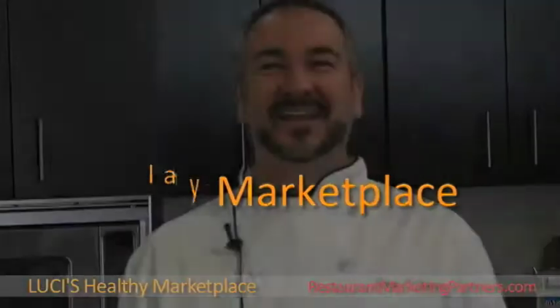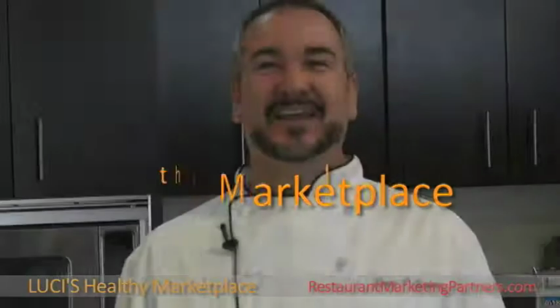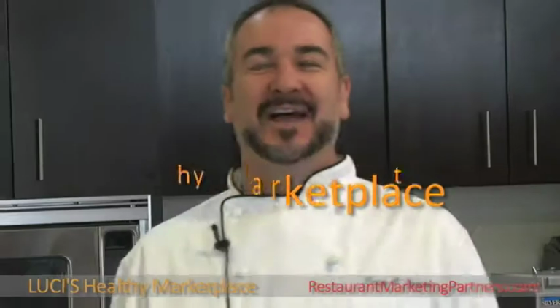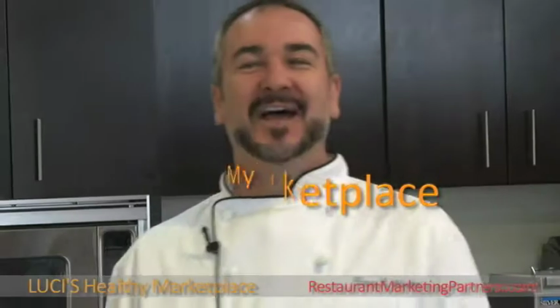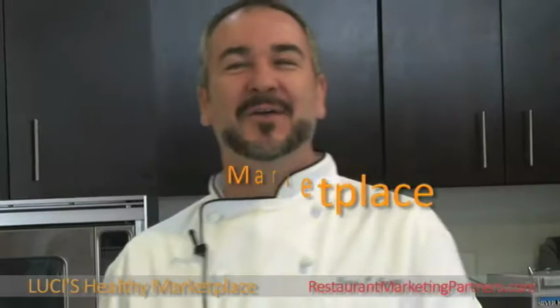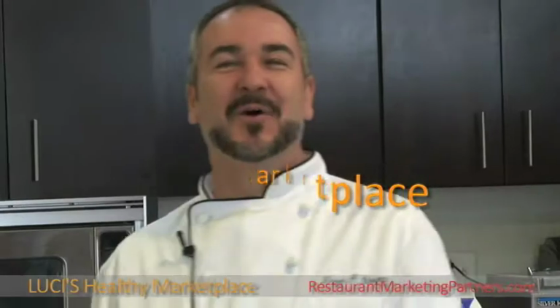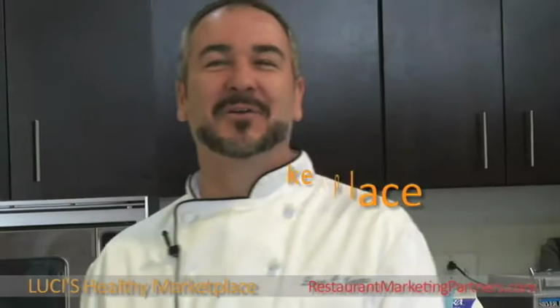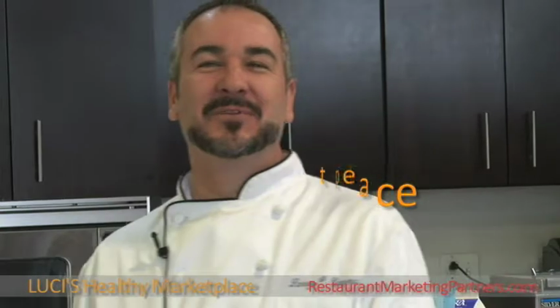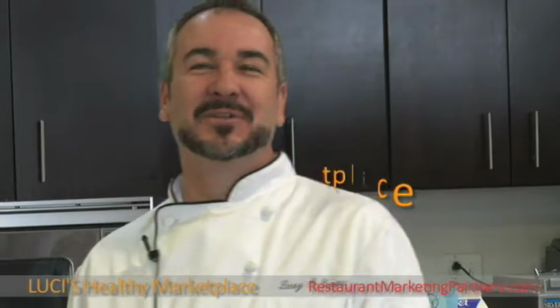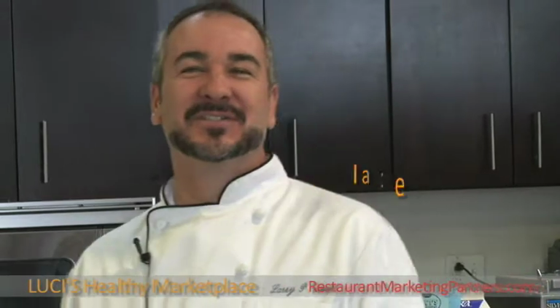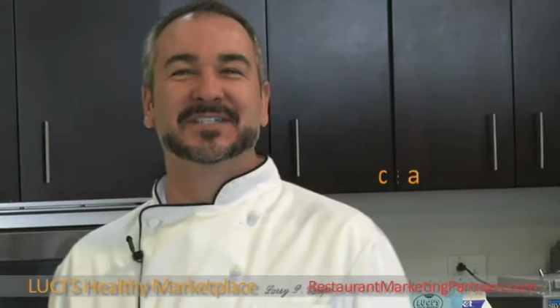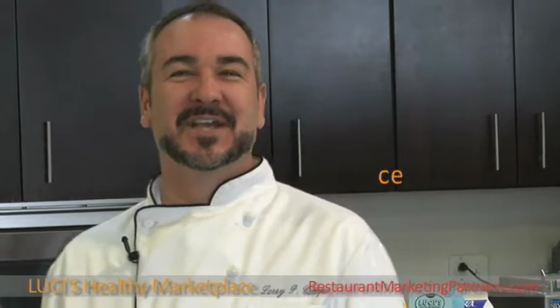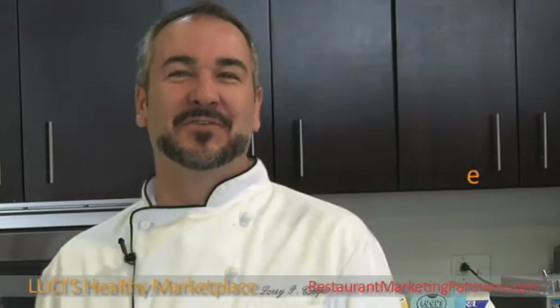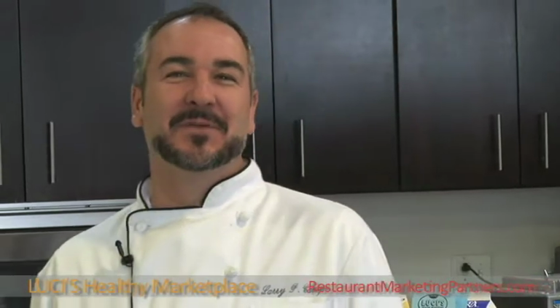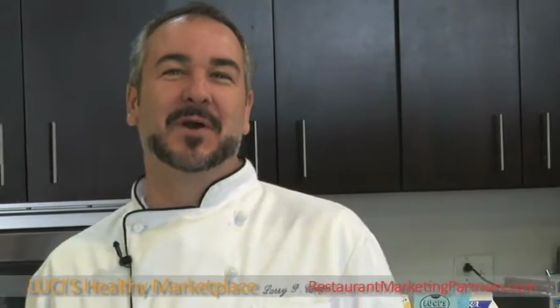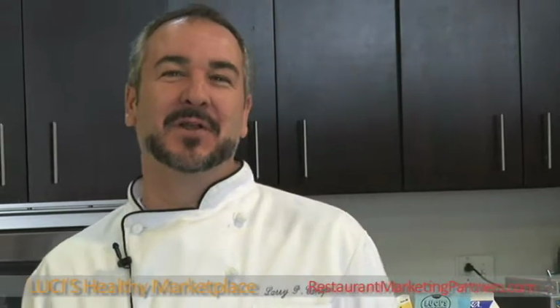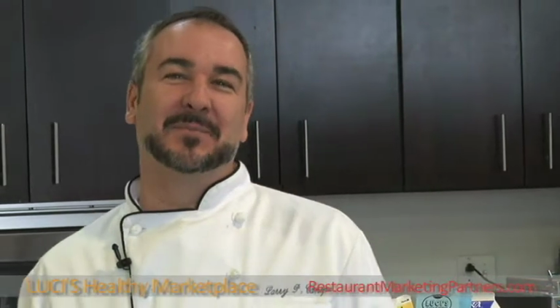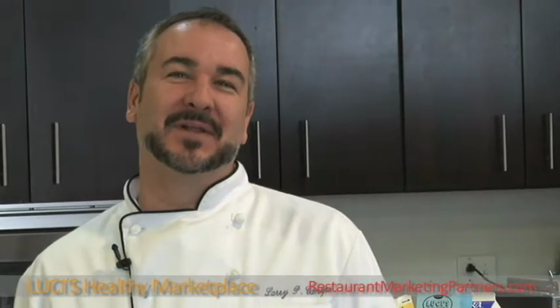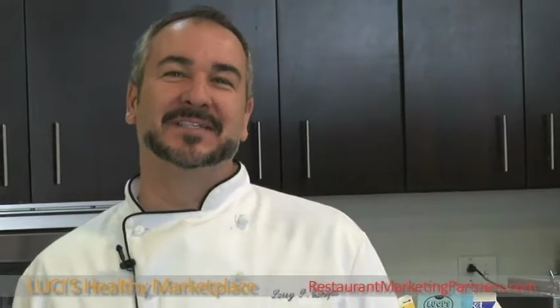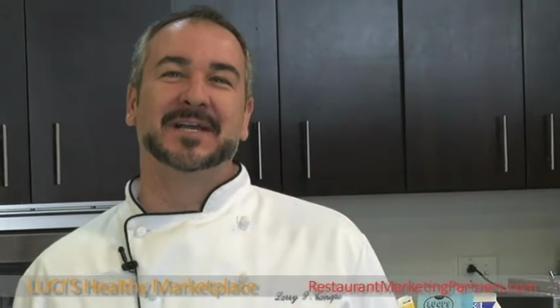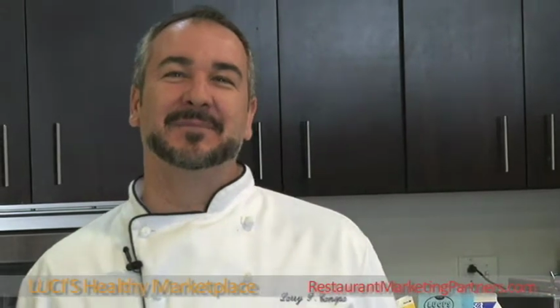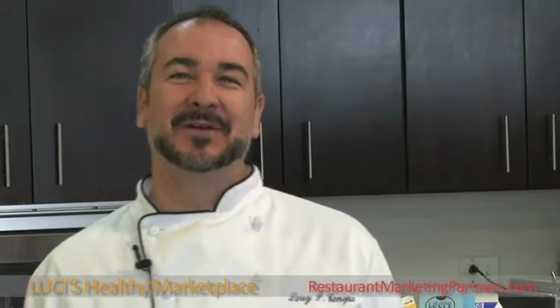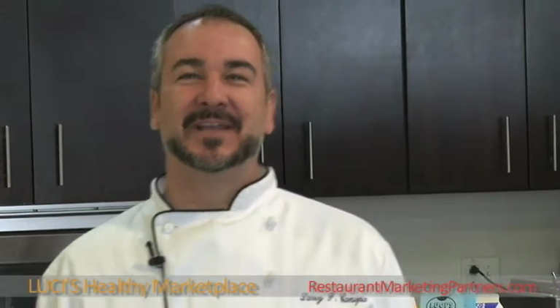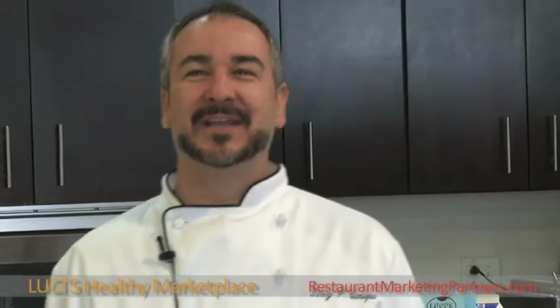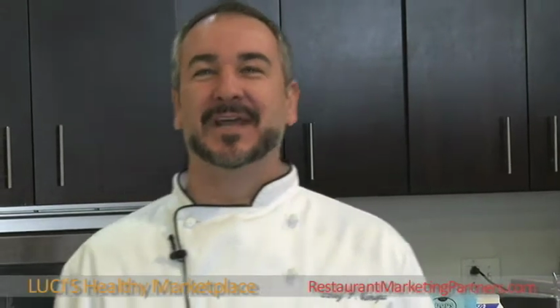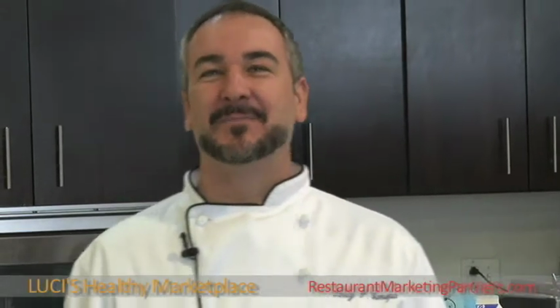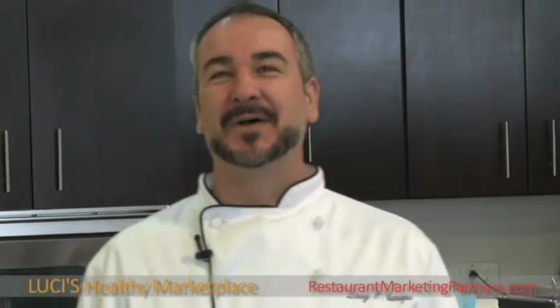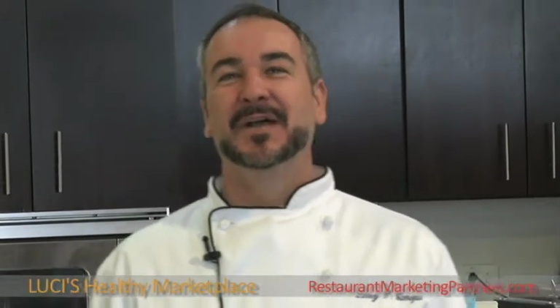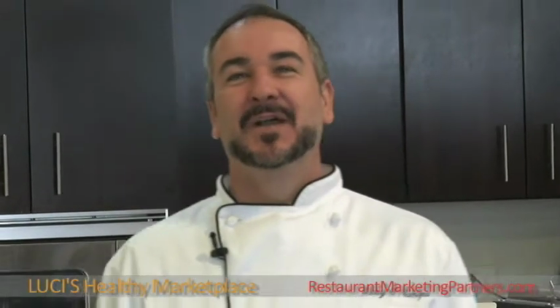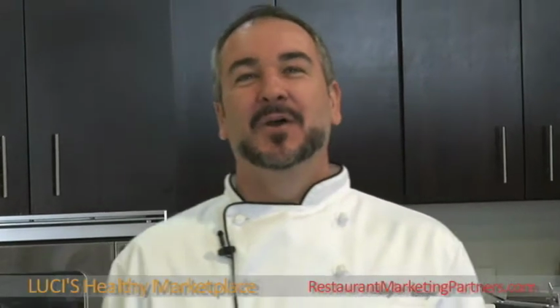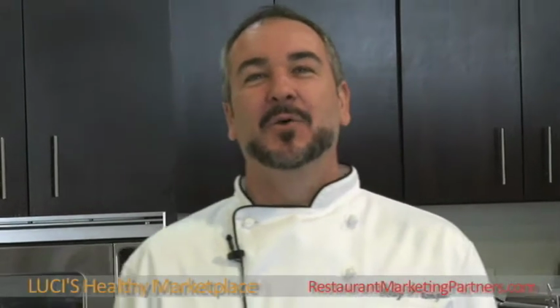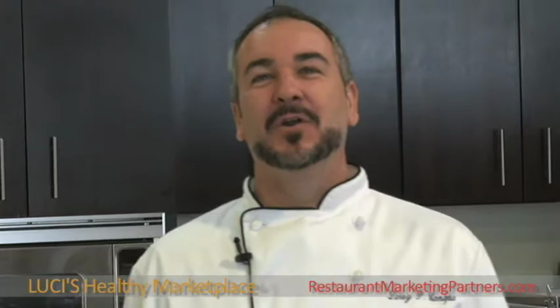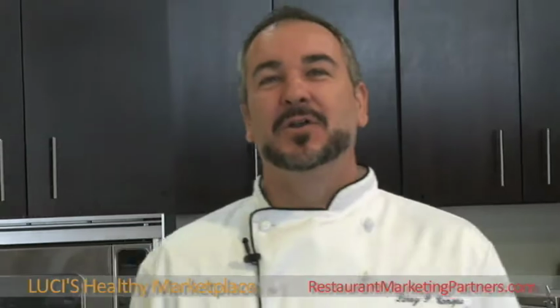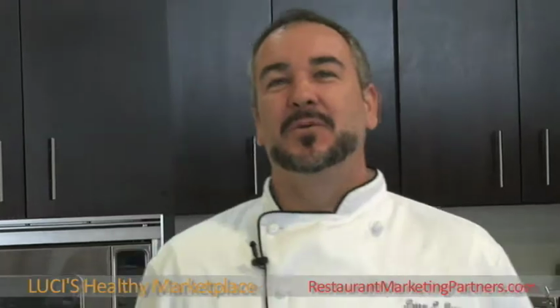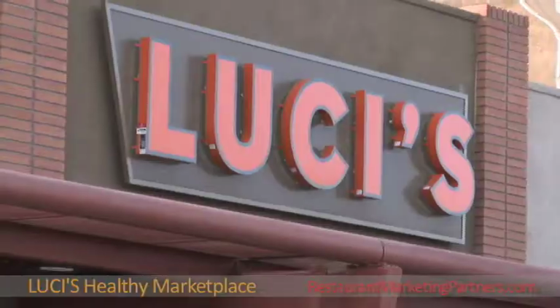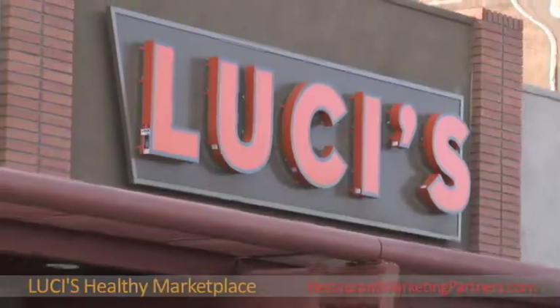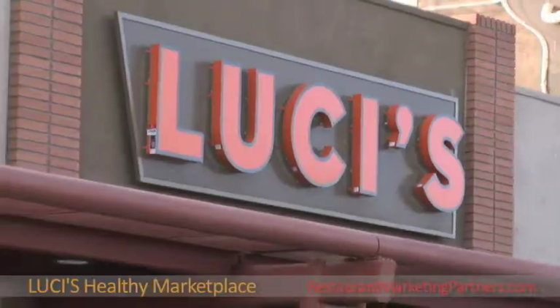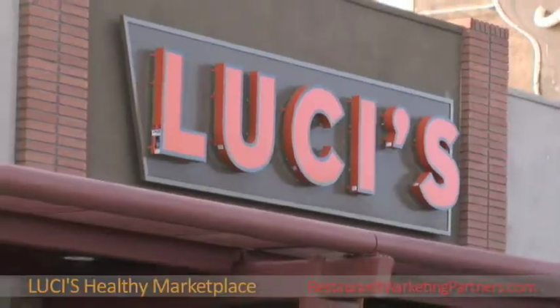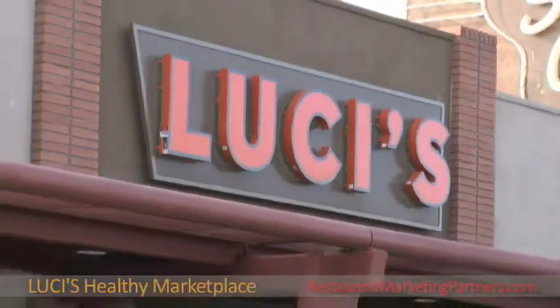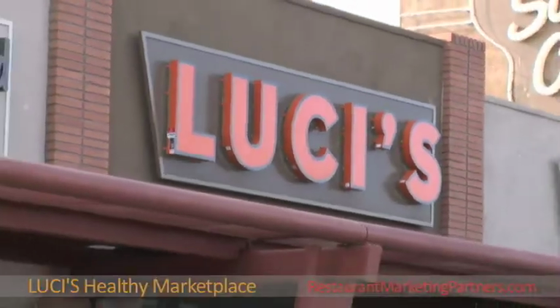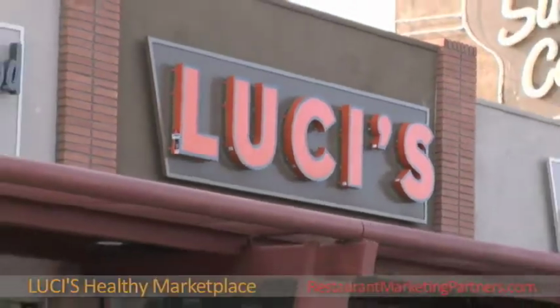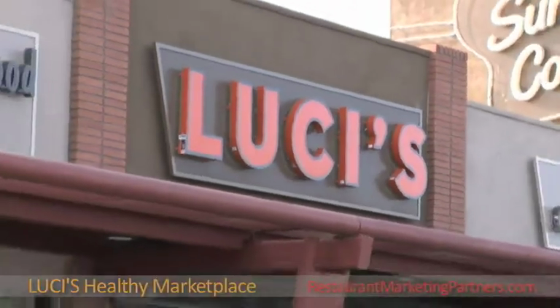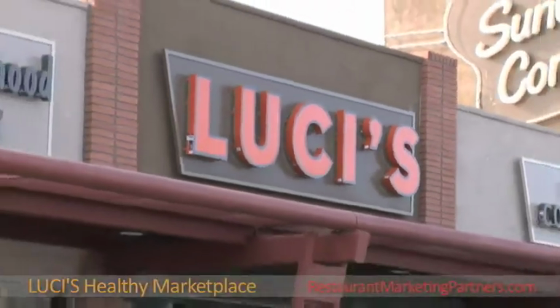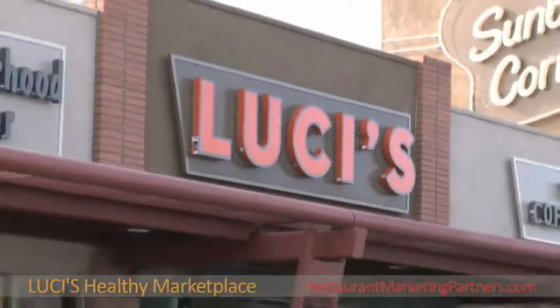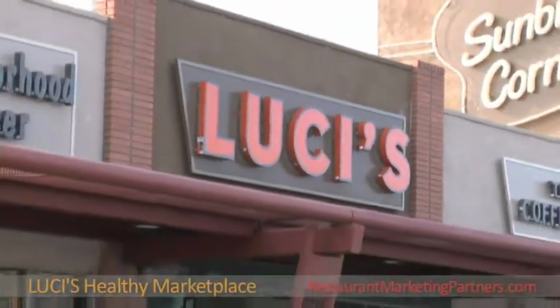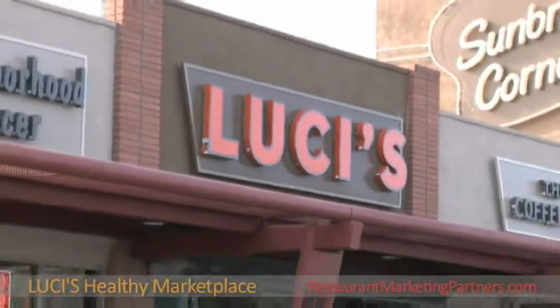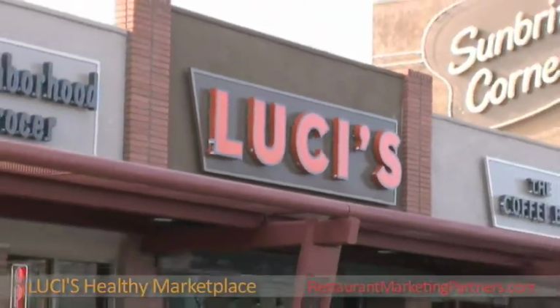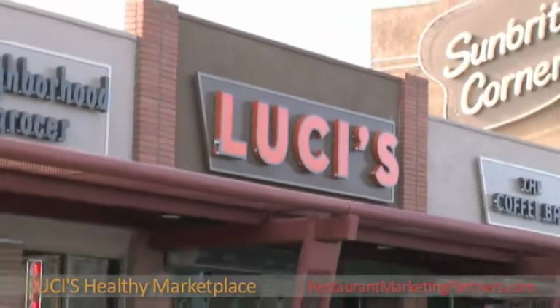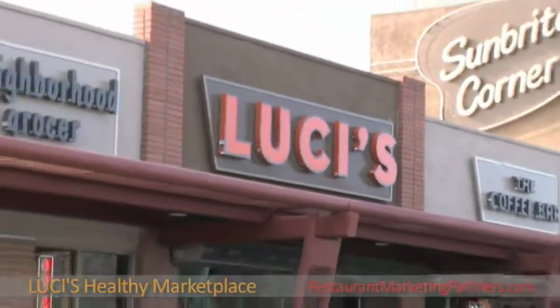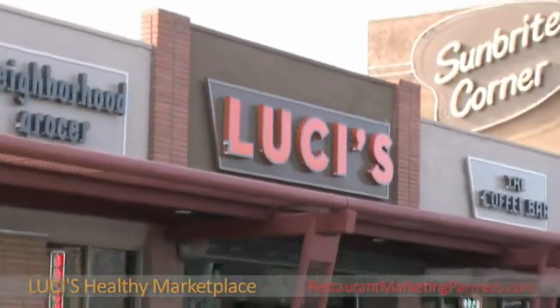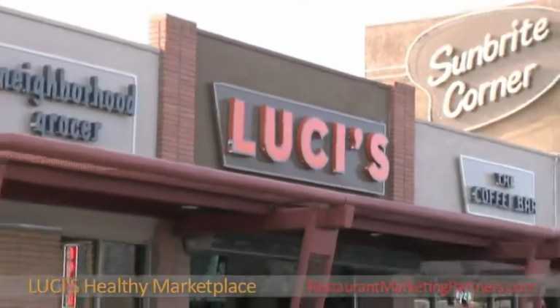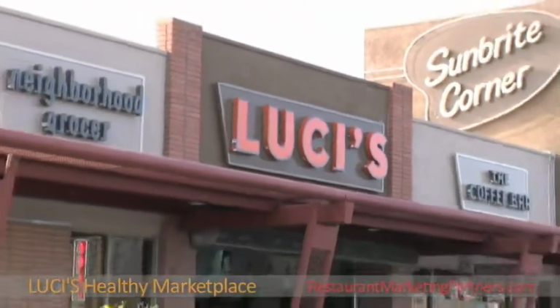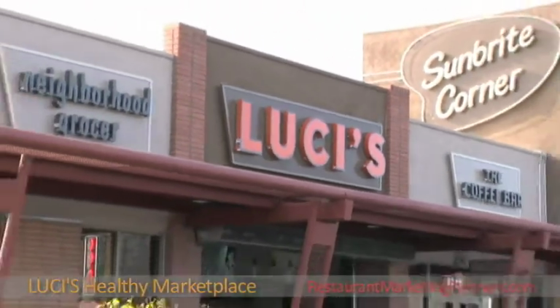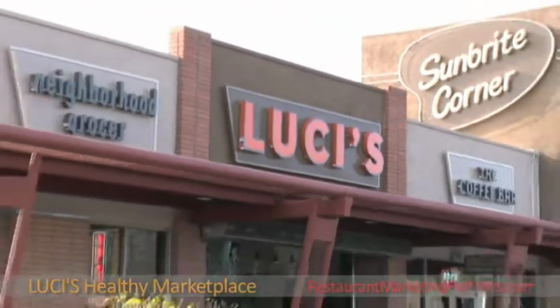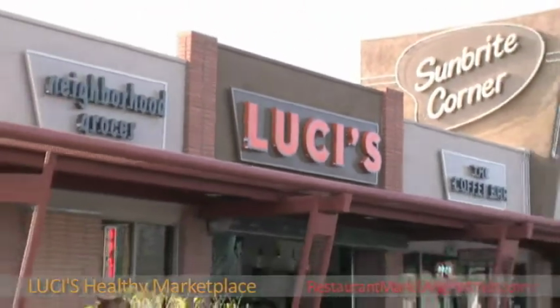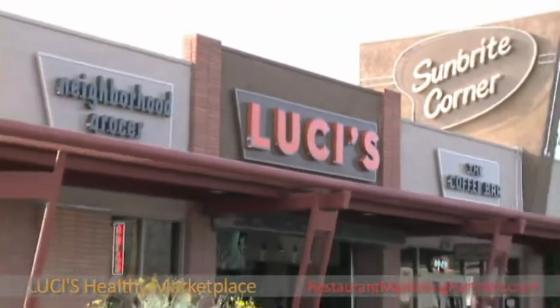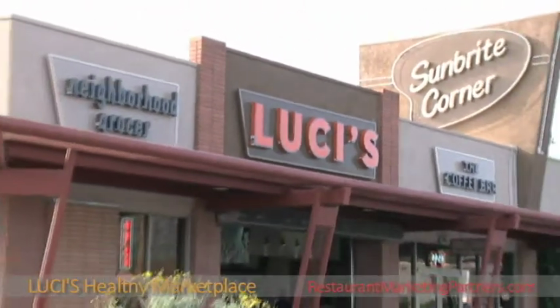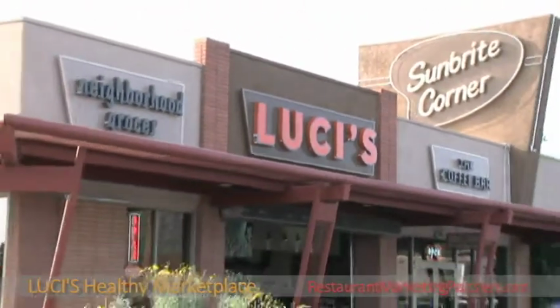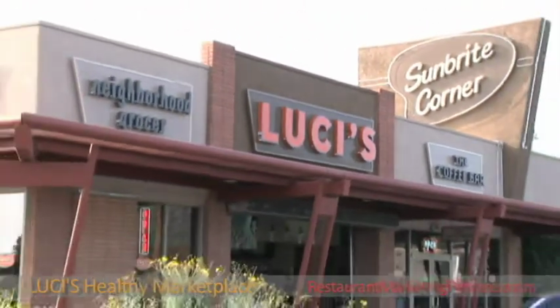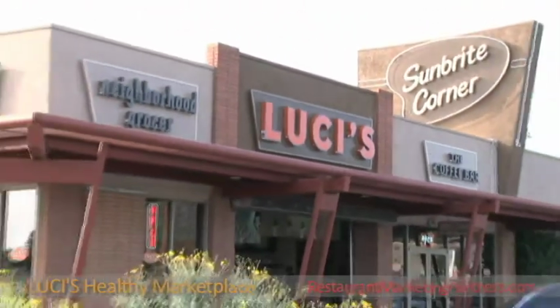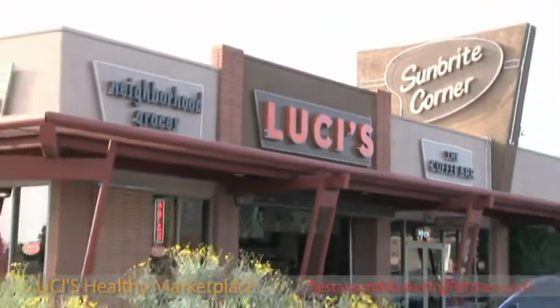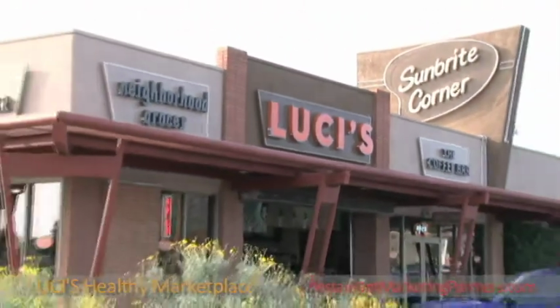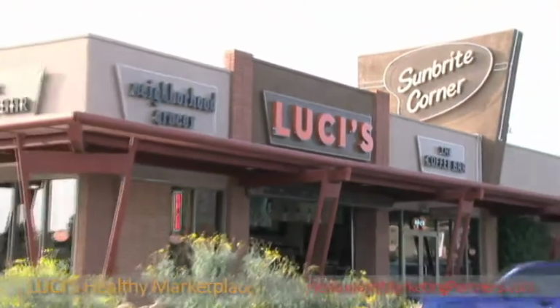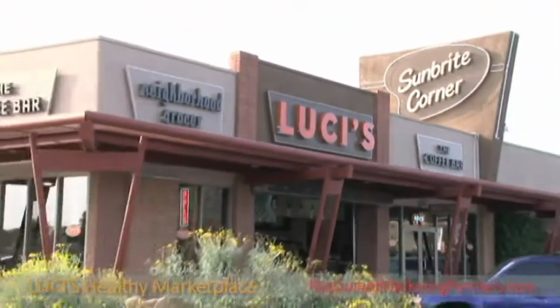Hi, welcome to Lucy's Healthy Marketplace. I'm Larry Knaepa. We're a new one-stop healthy marketplace right on the corner of 16th Street and Bethany.